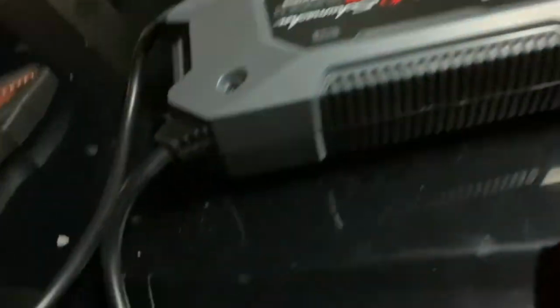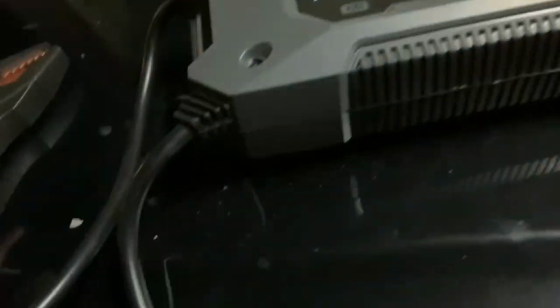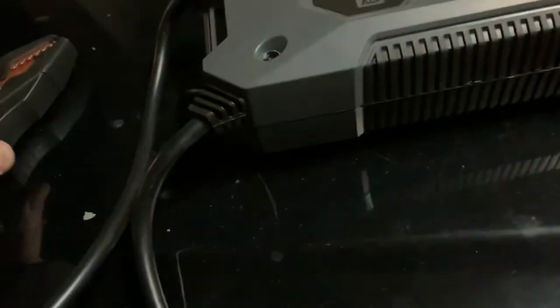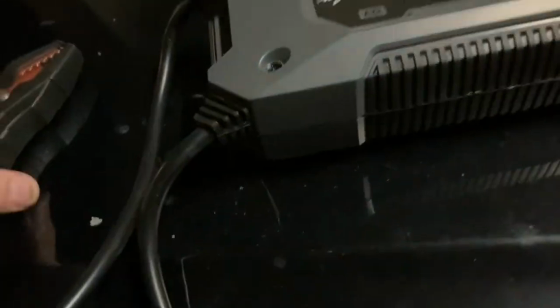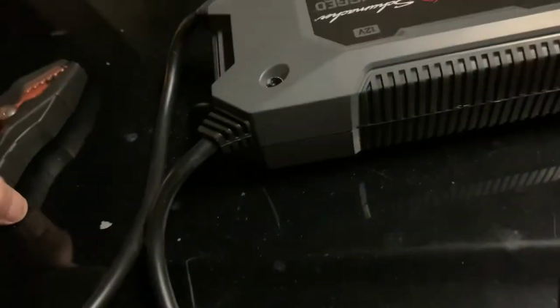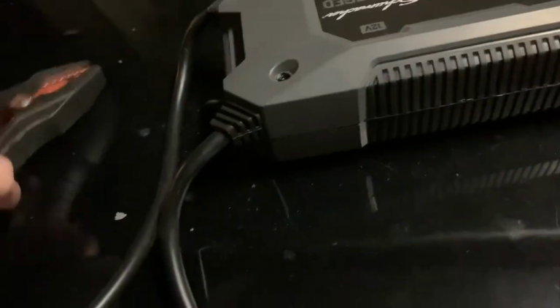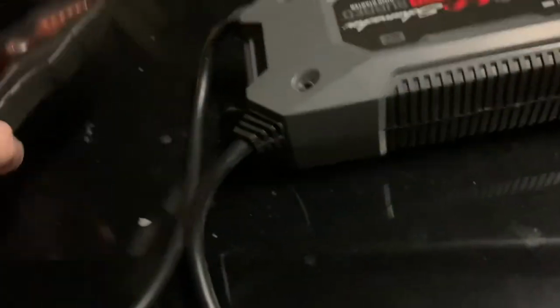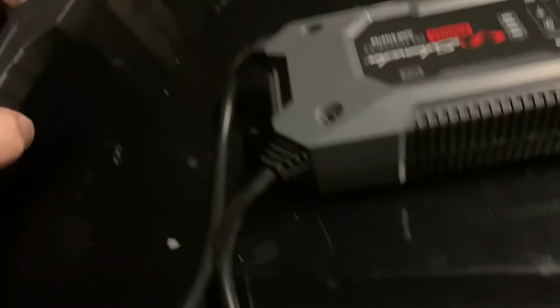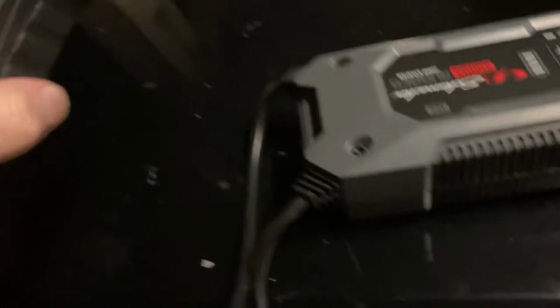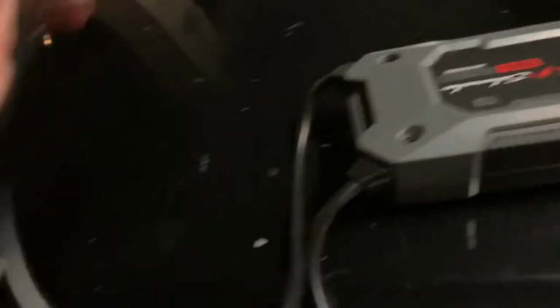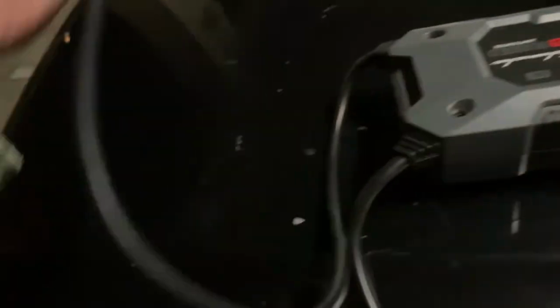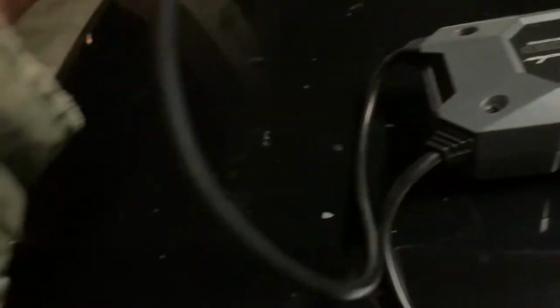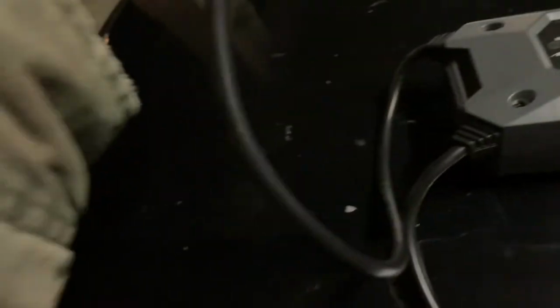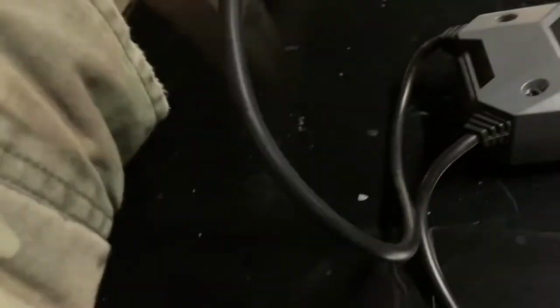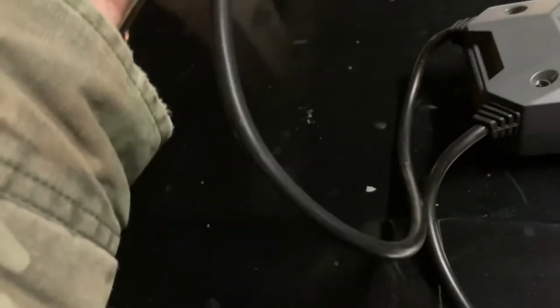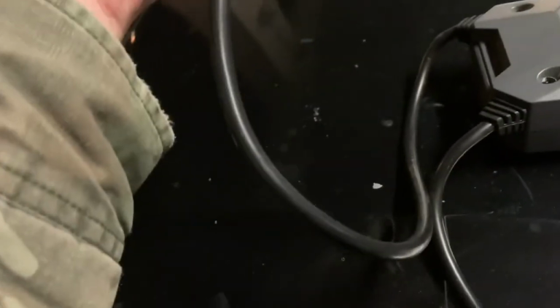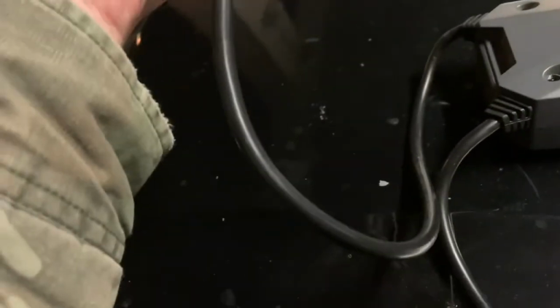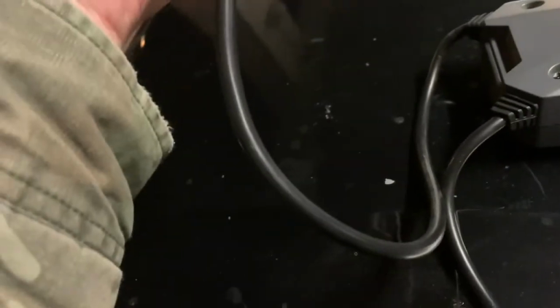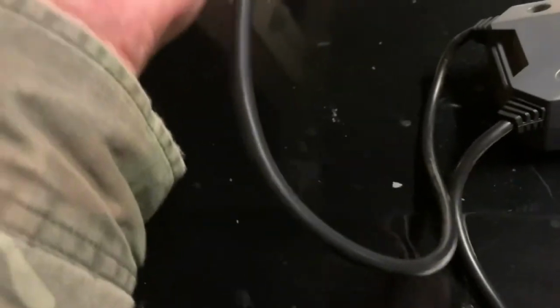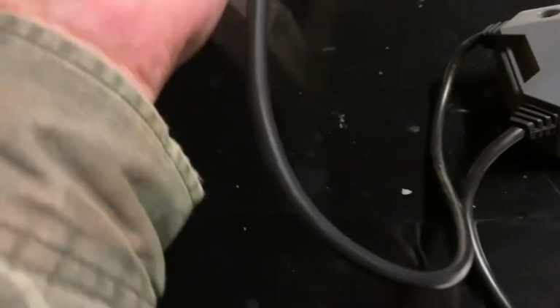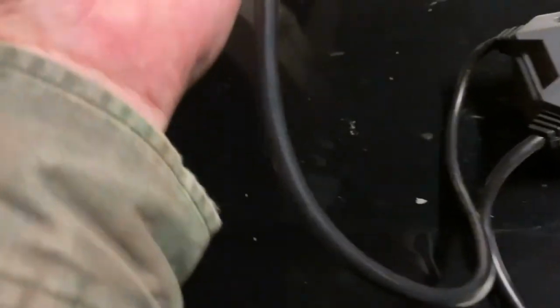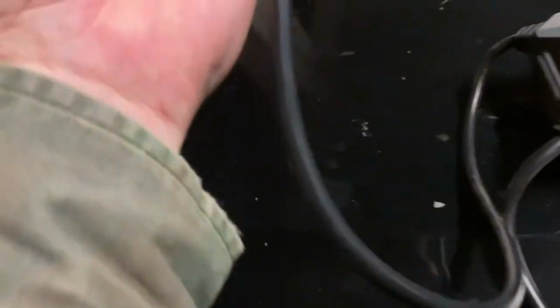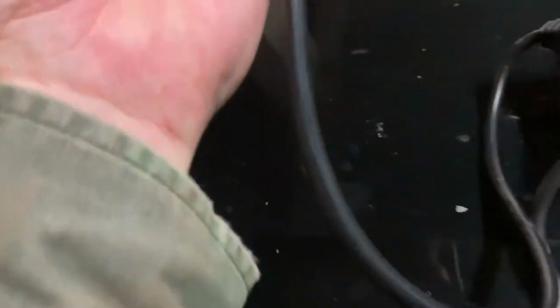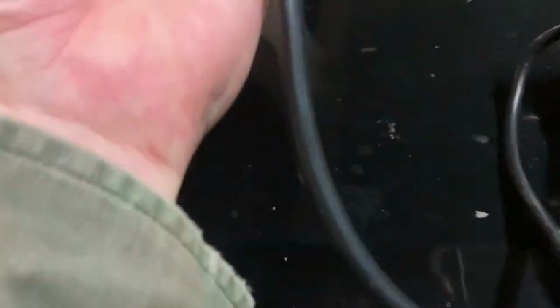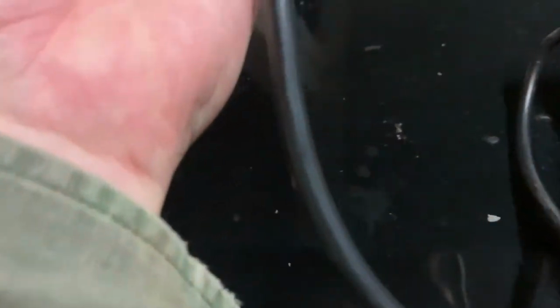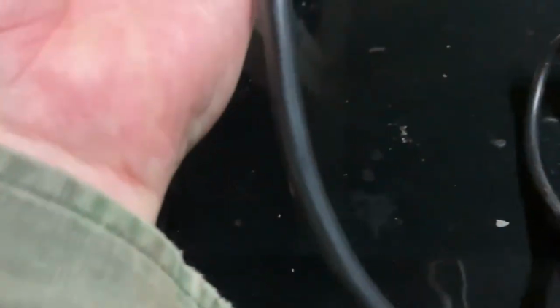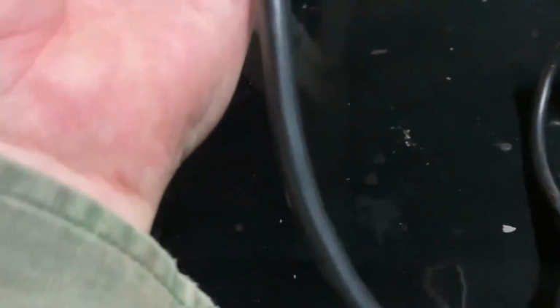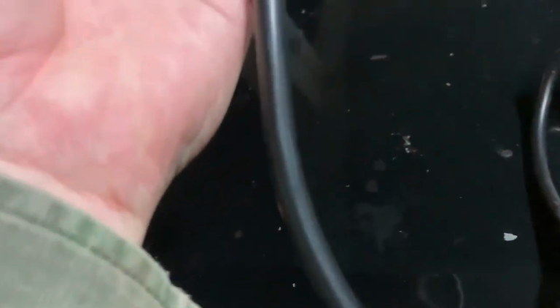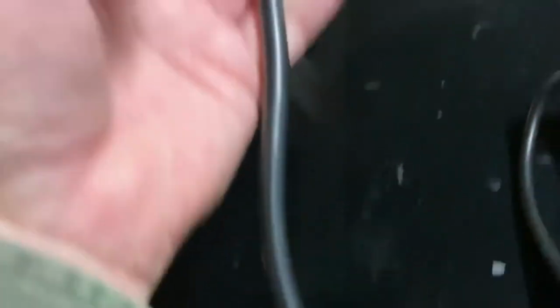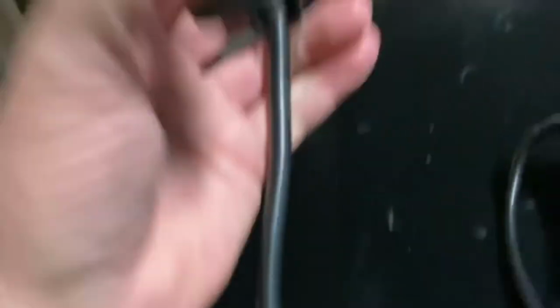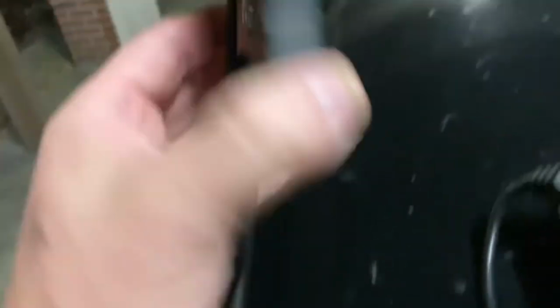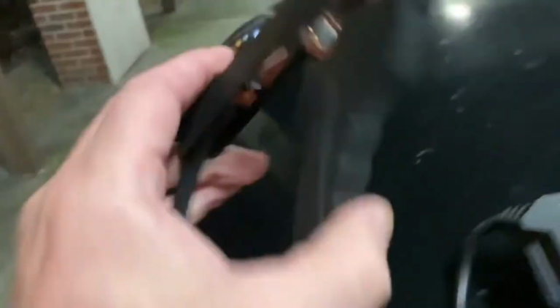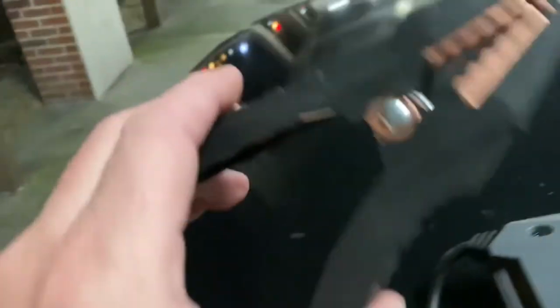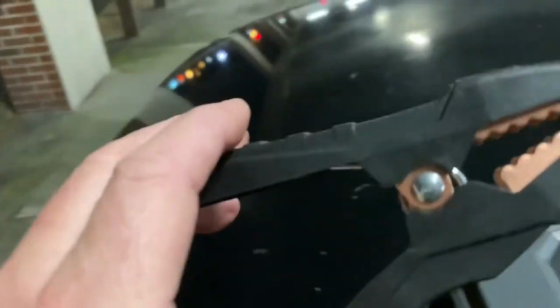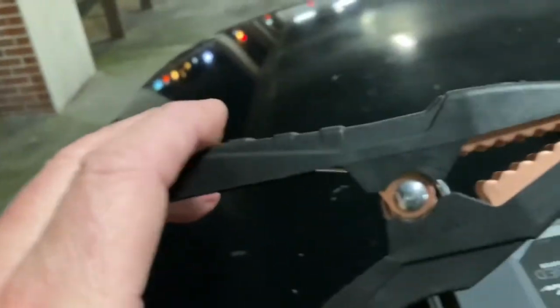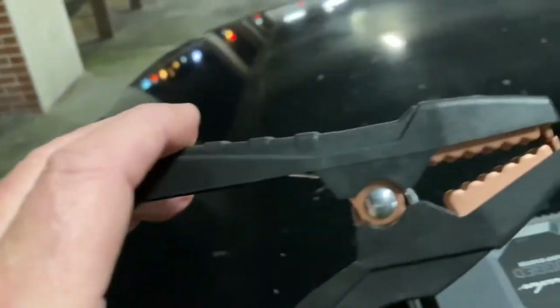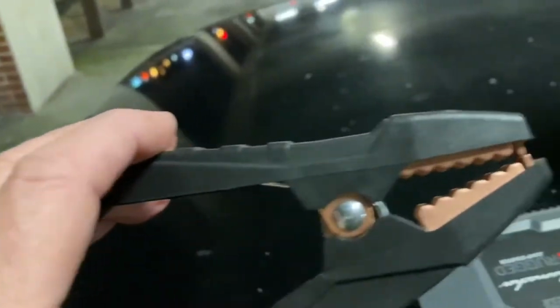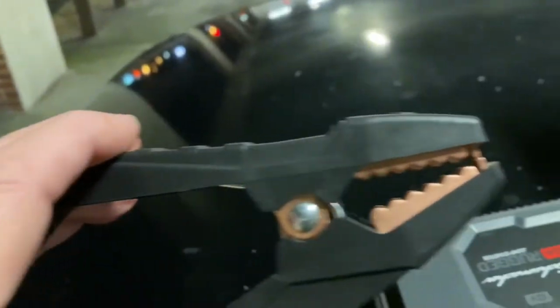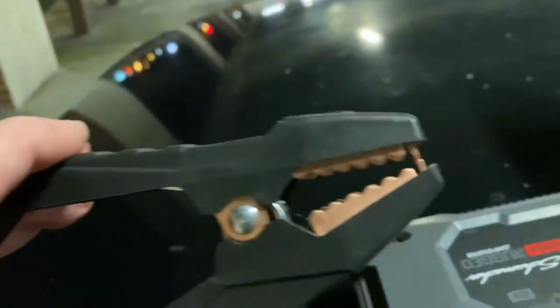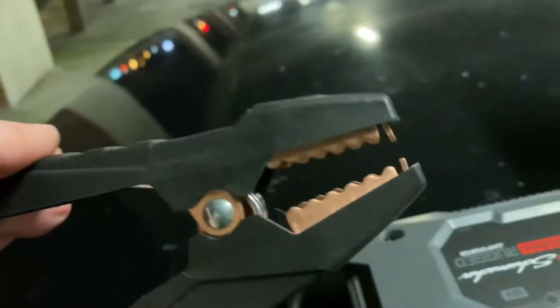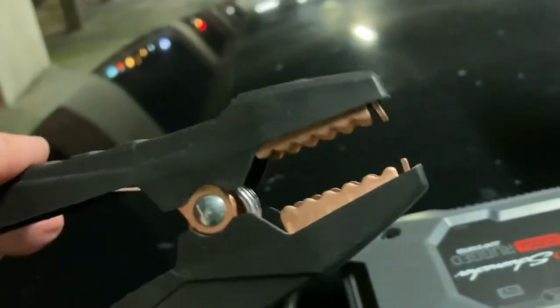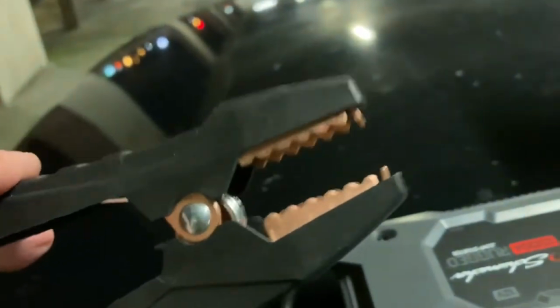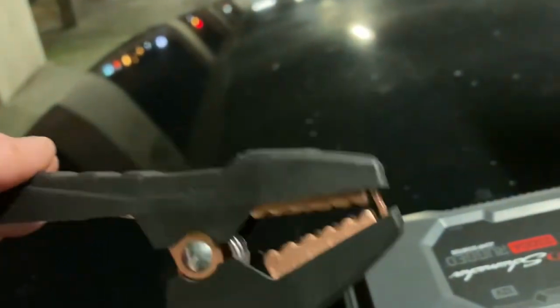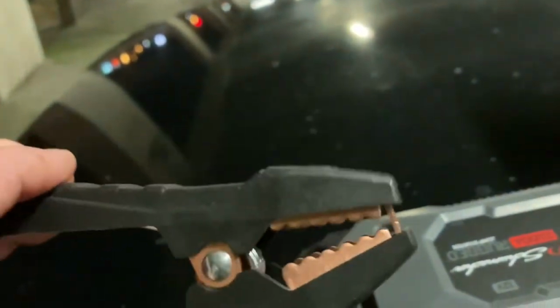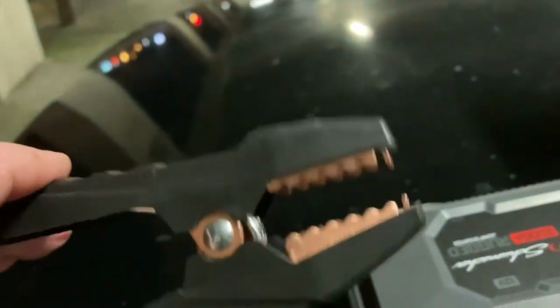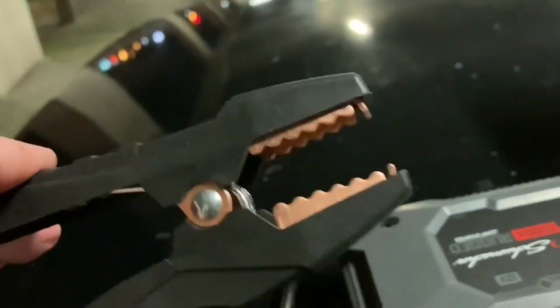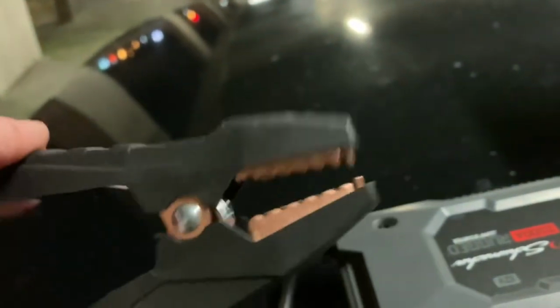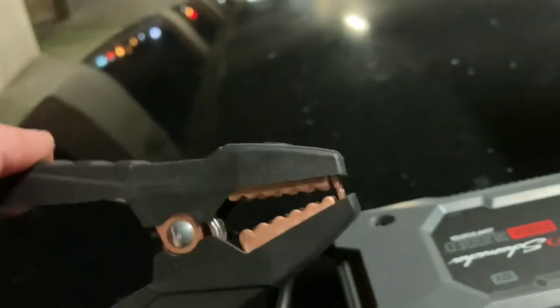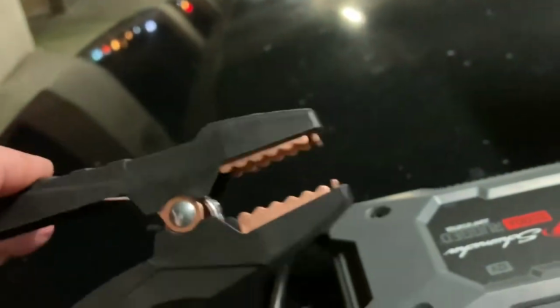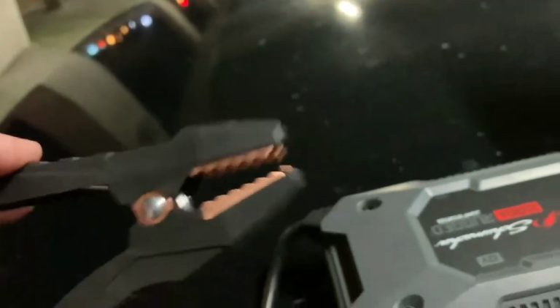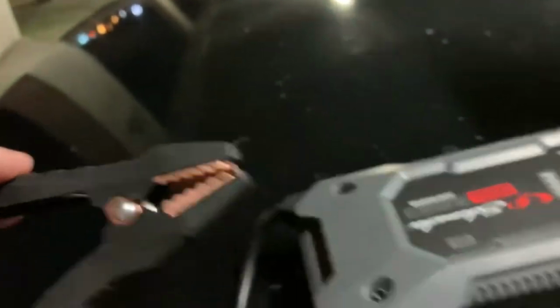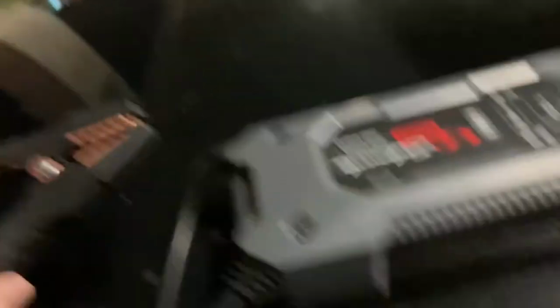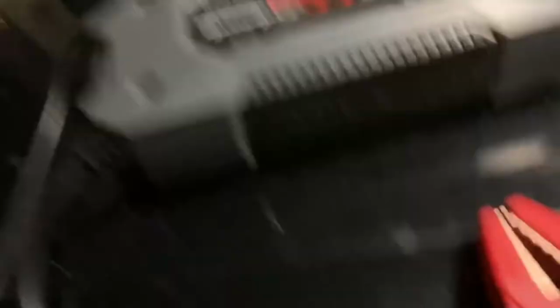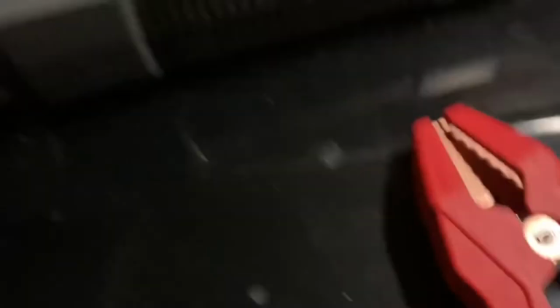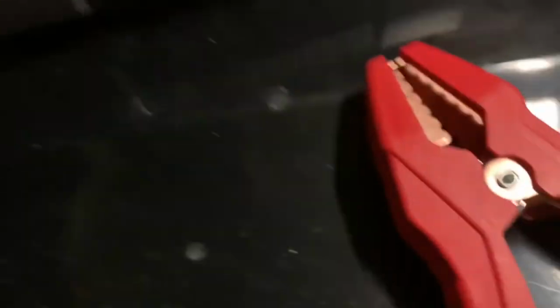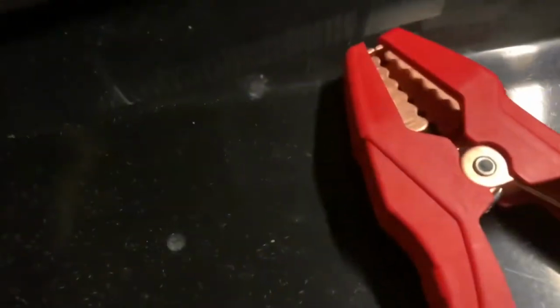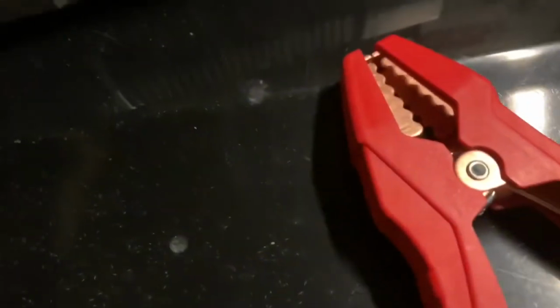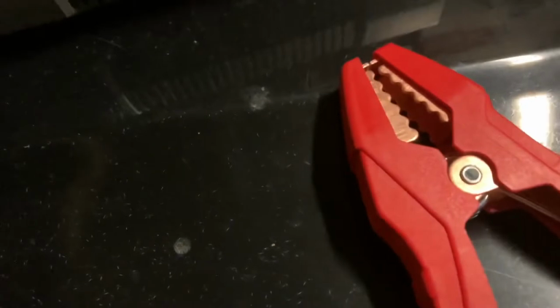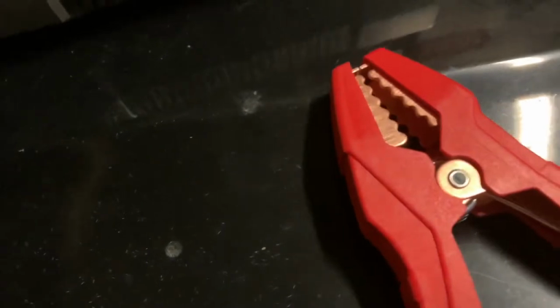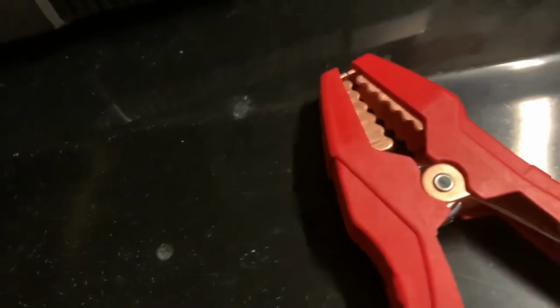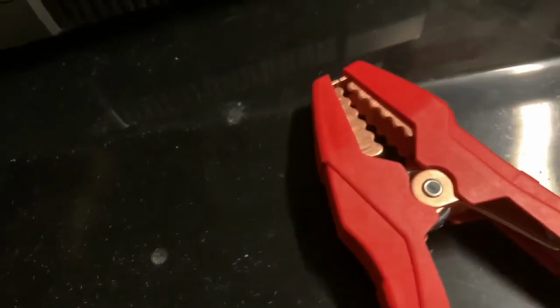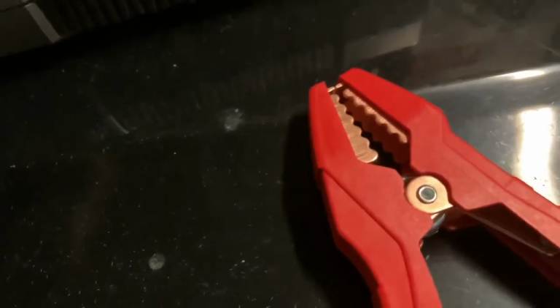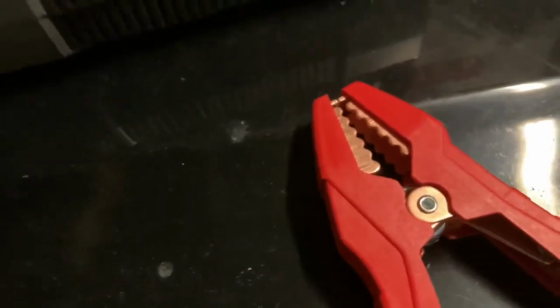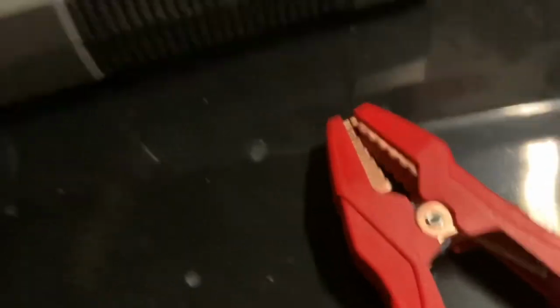It comes with heavy-duty wires — see how thick the wires are — and heavy-duty clamps, as you can see.